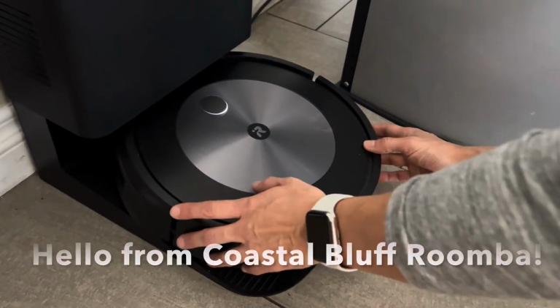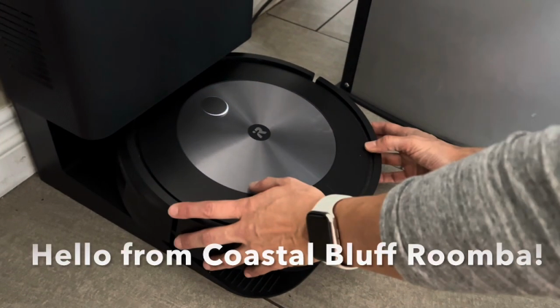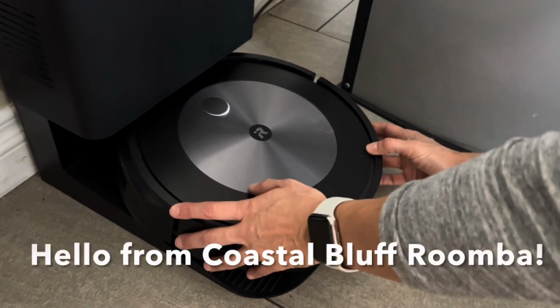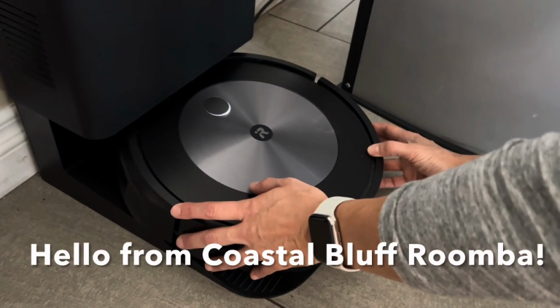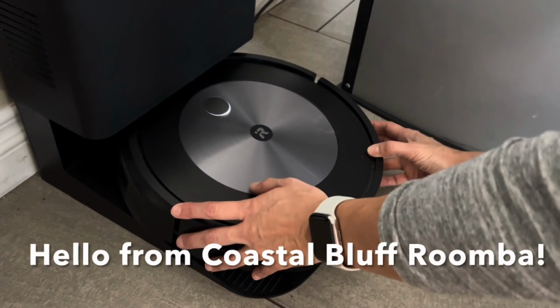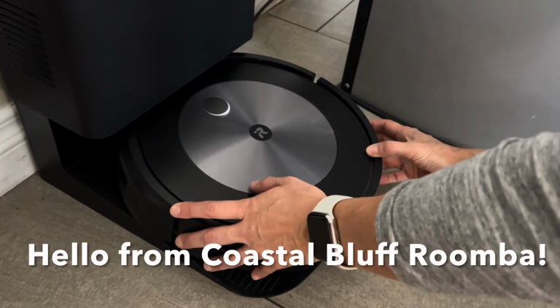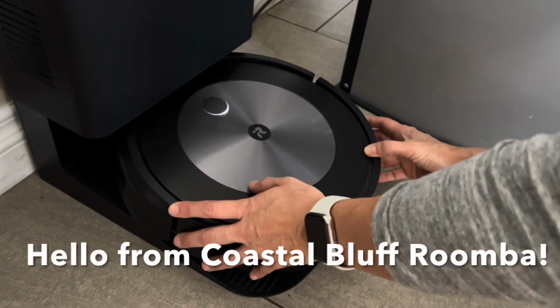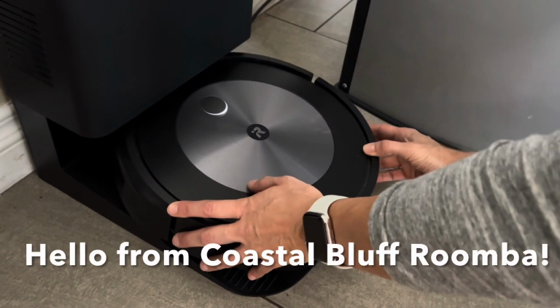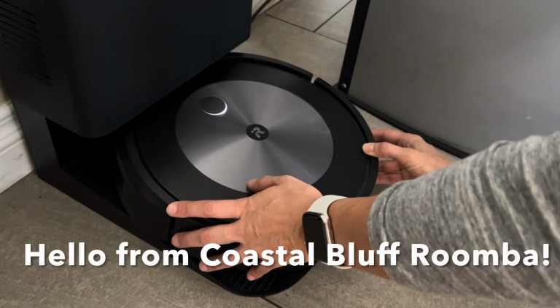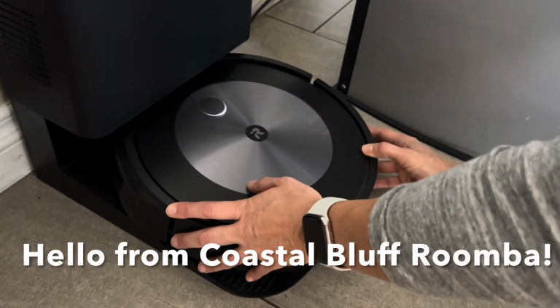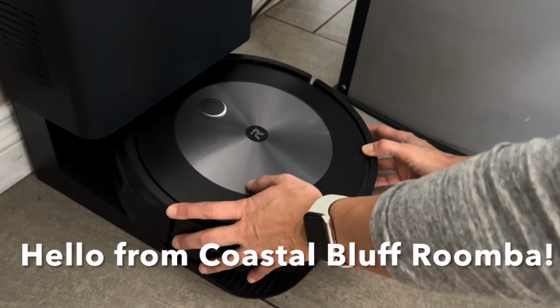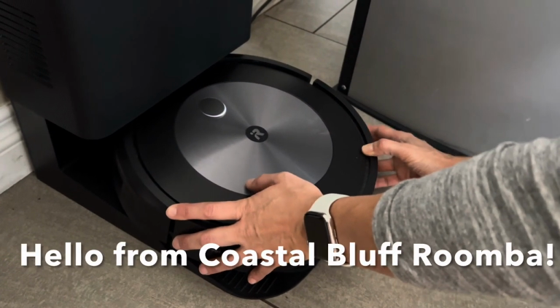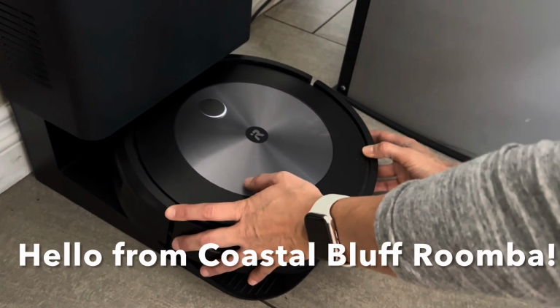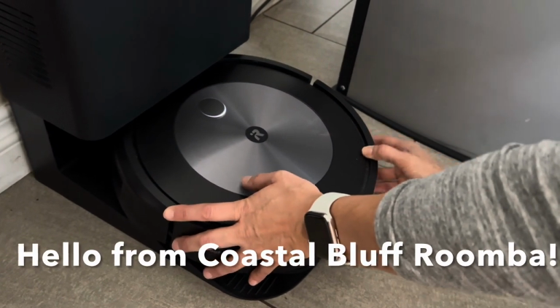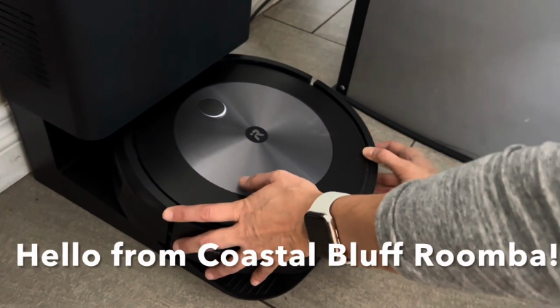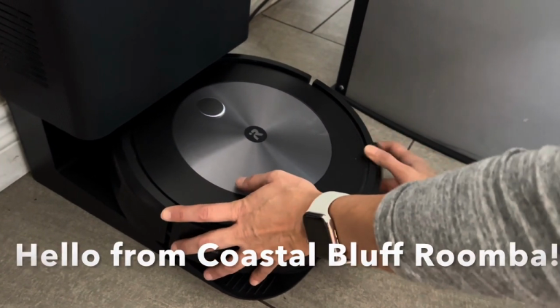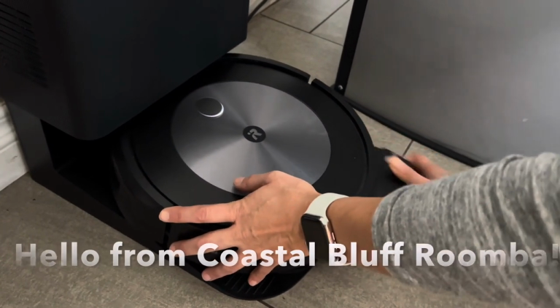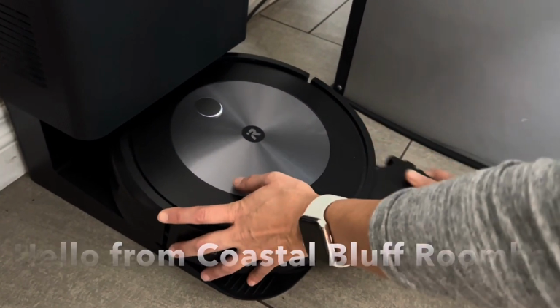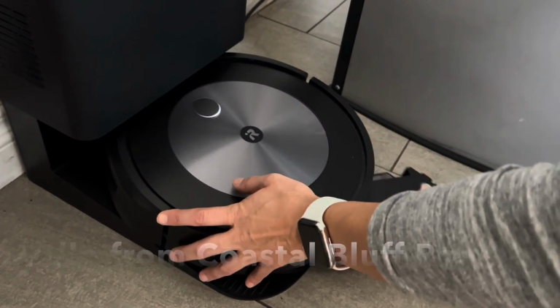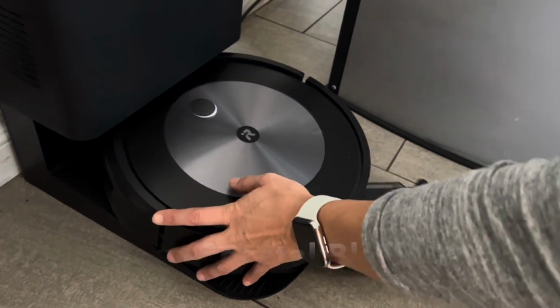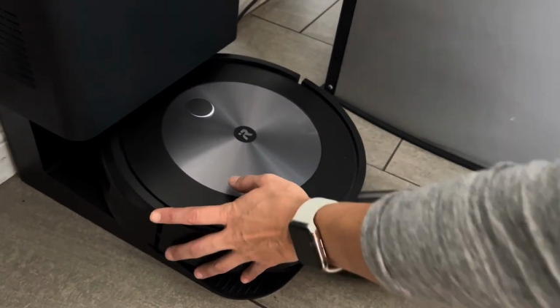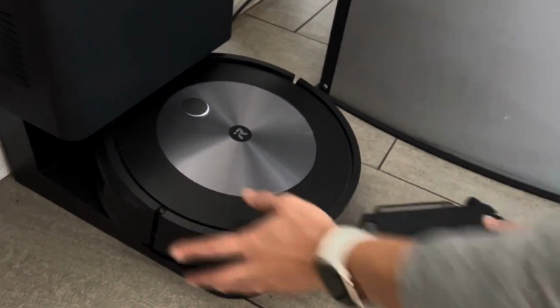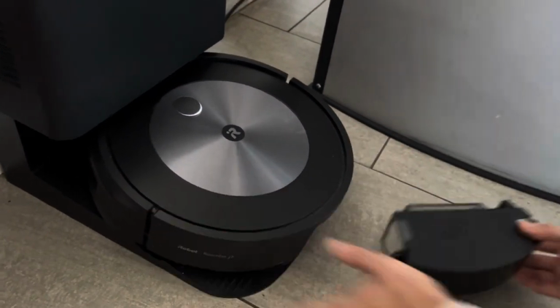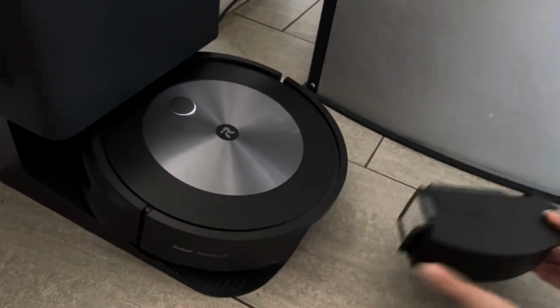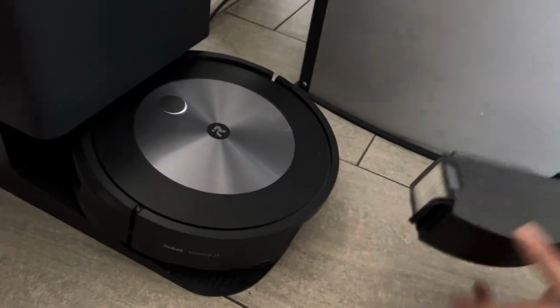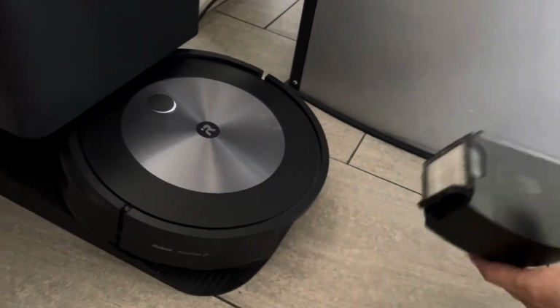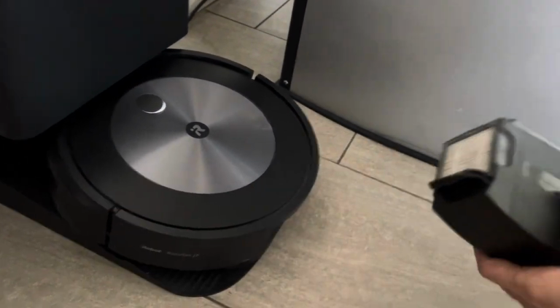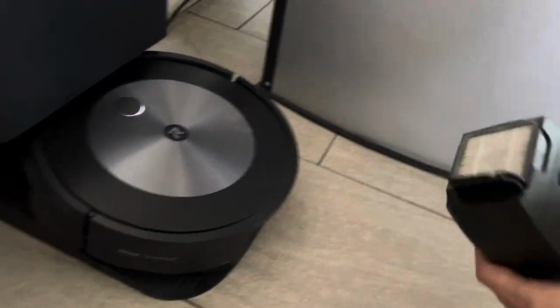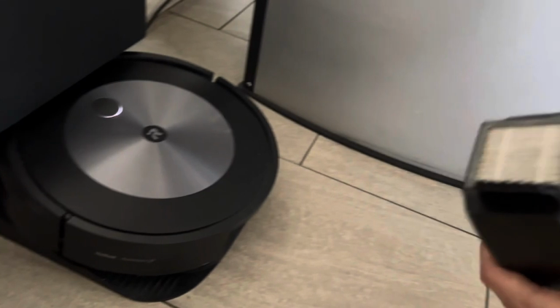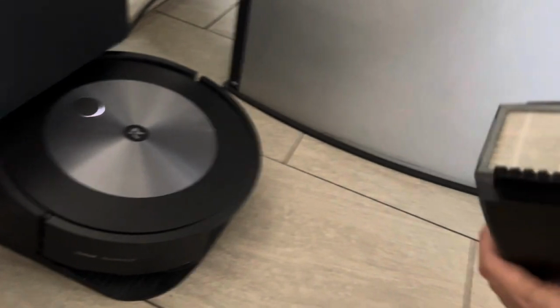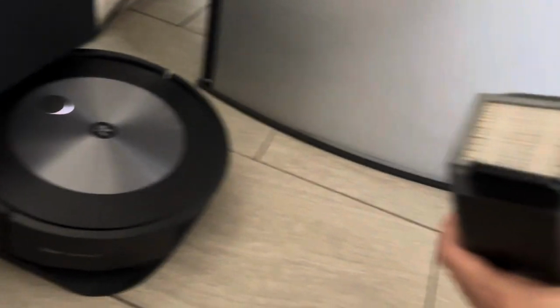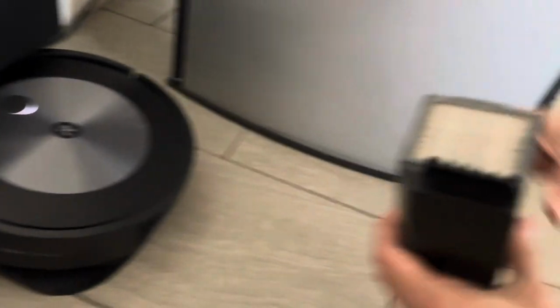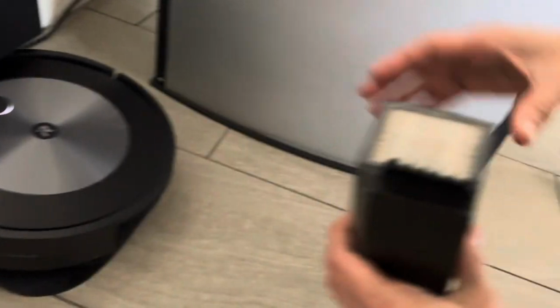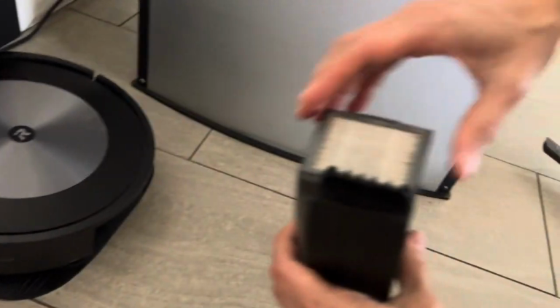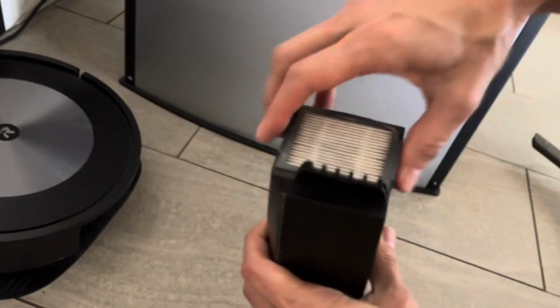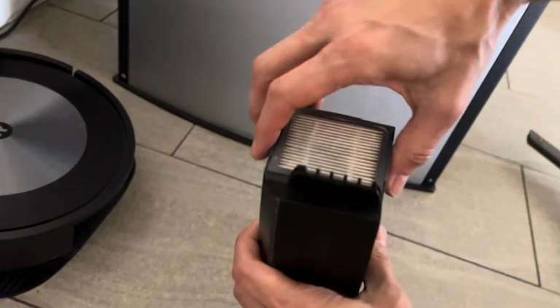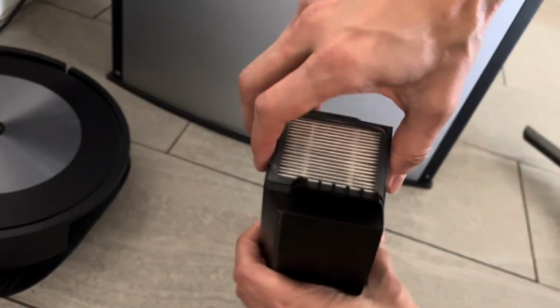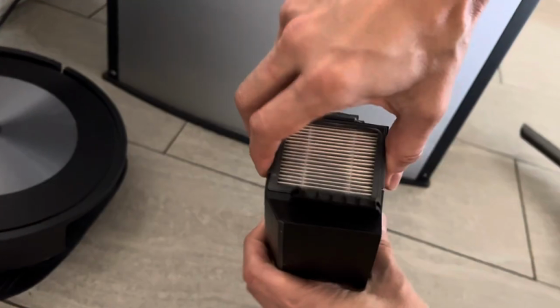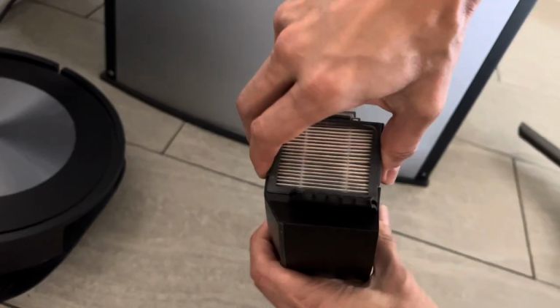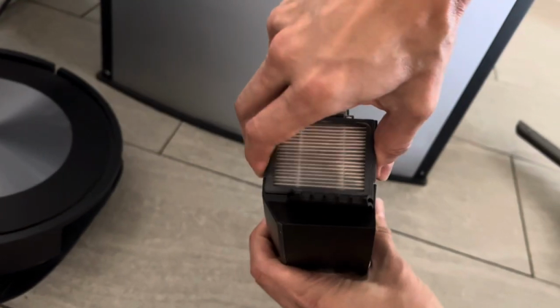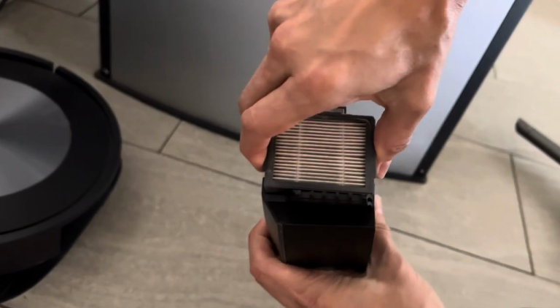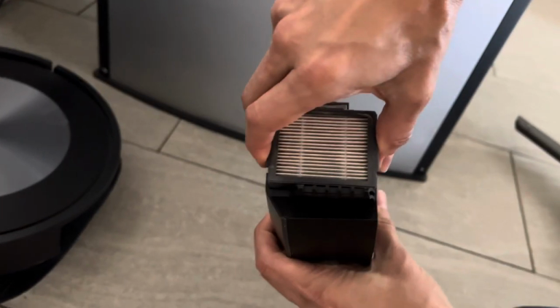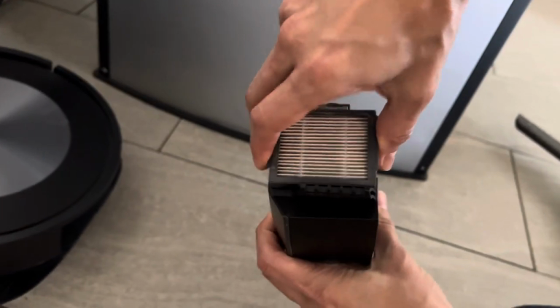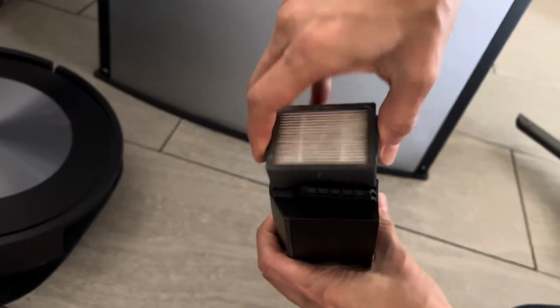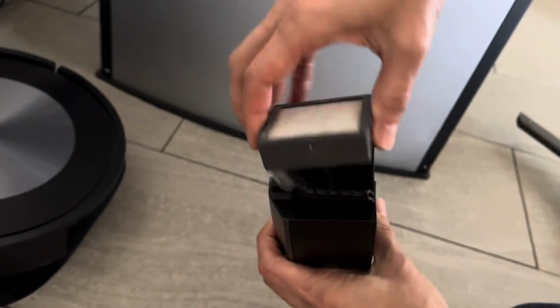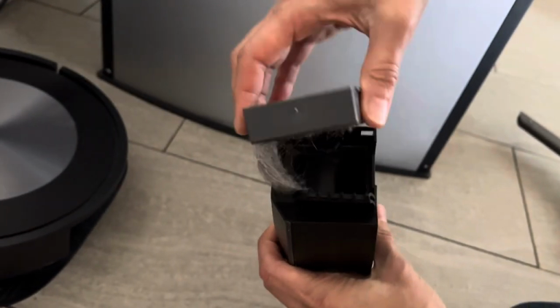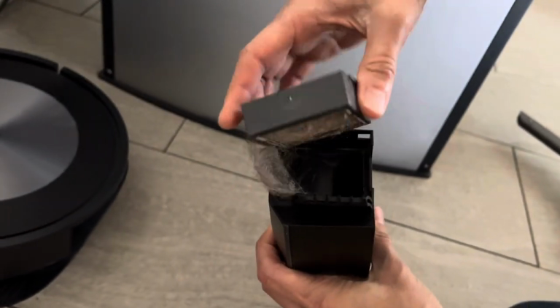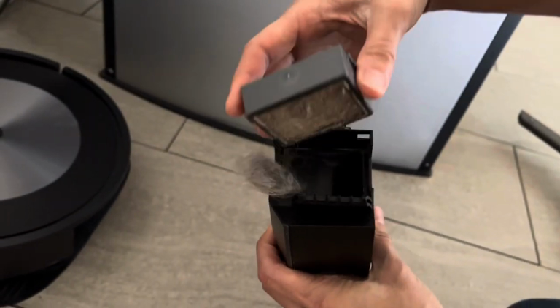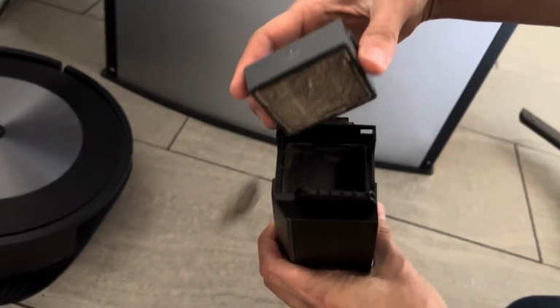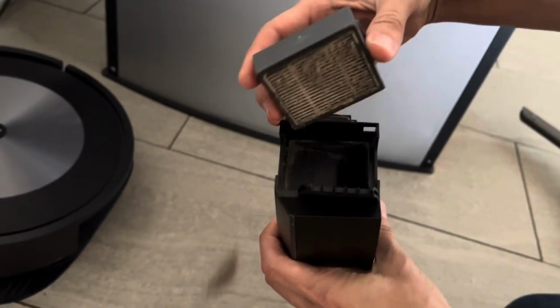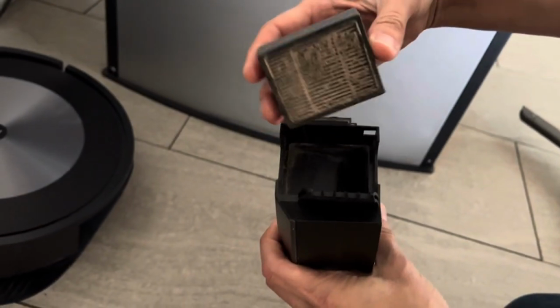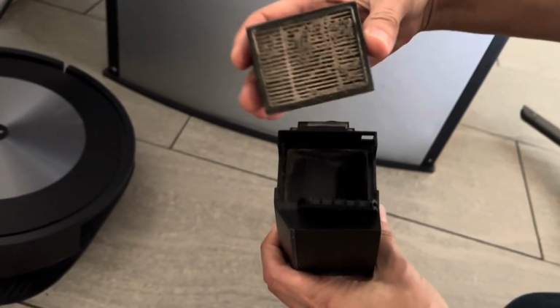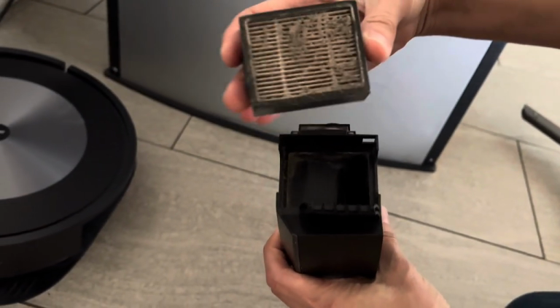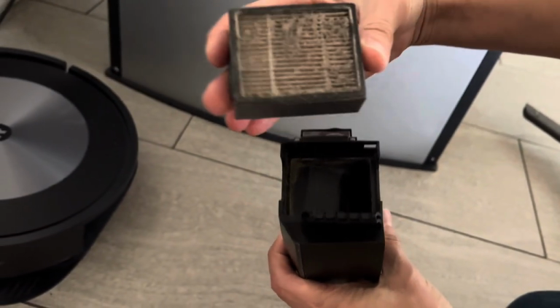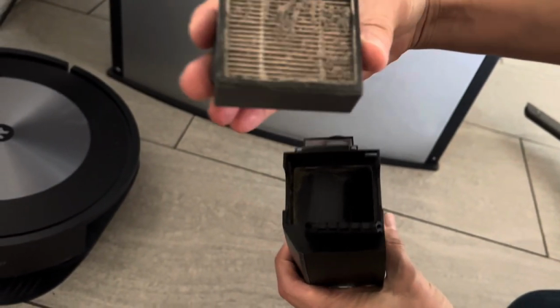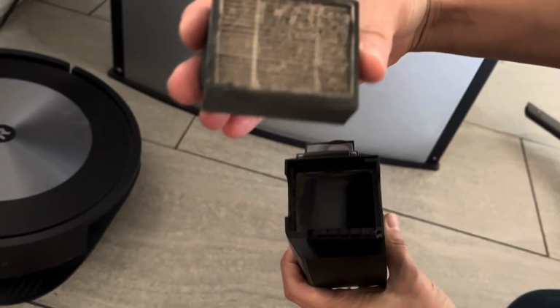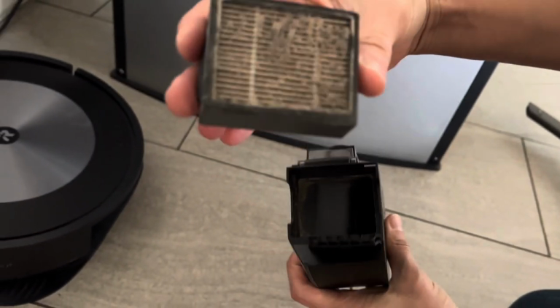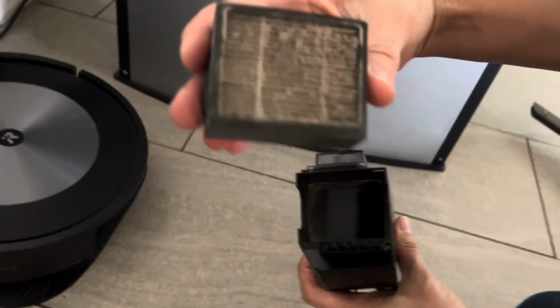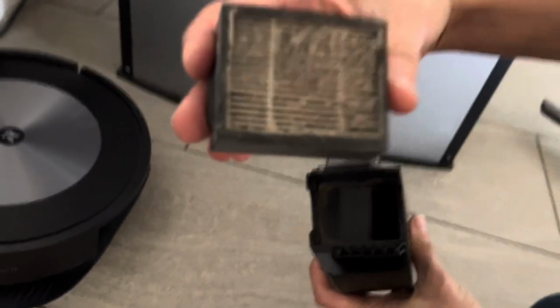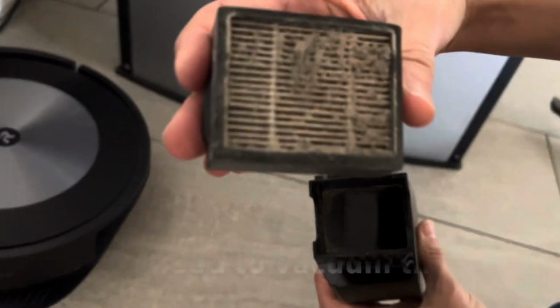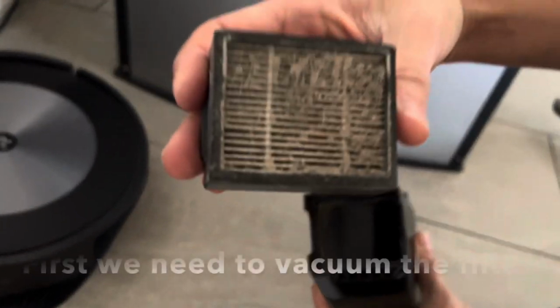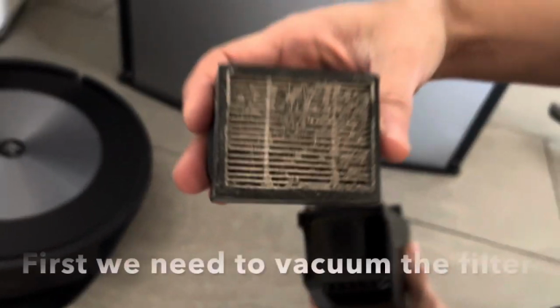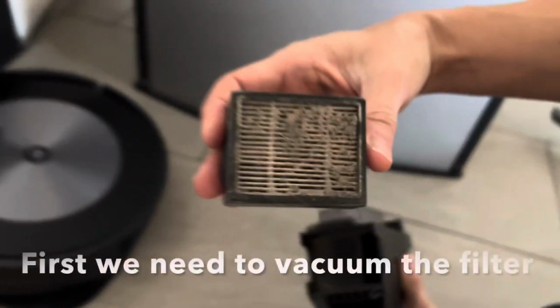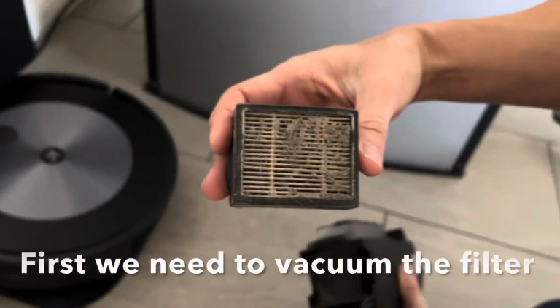Hello from Coastal Bluff Roomba. Today we are going to show you how to clean and reuse Roomba HEPA filters.